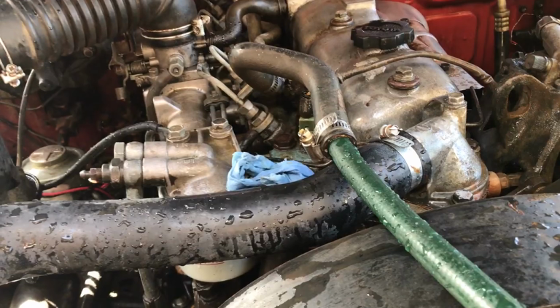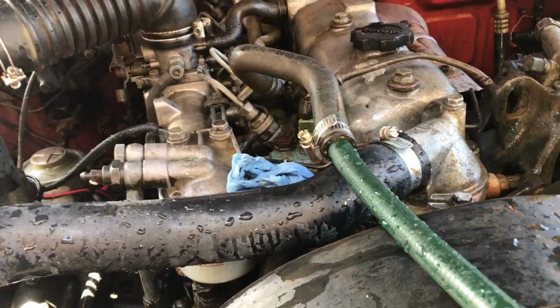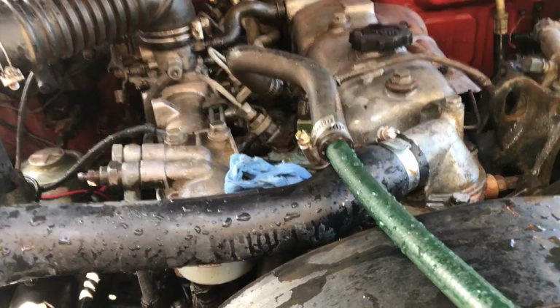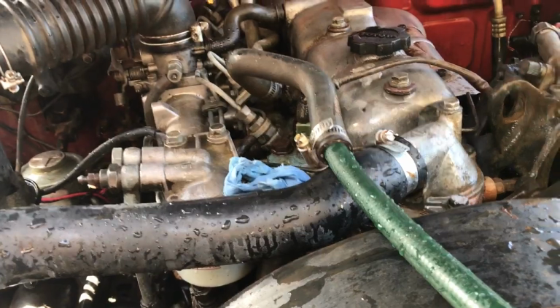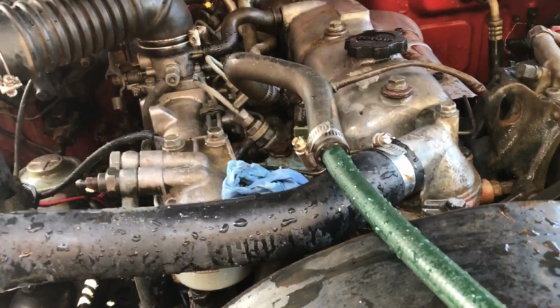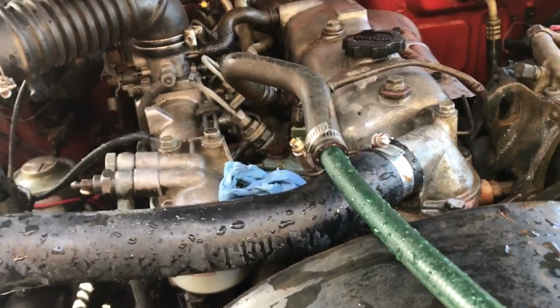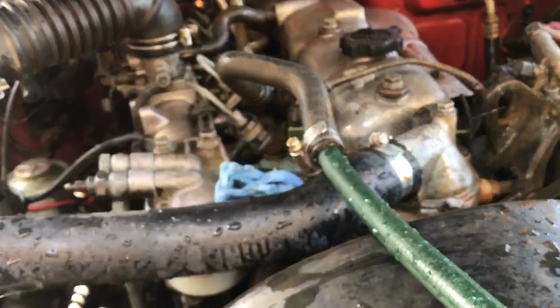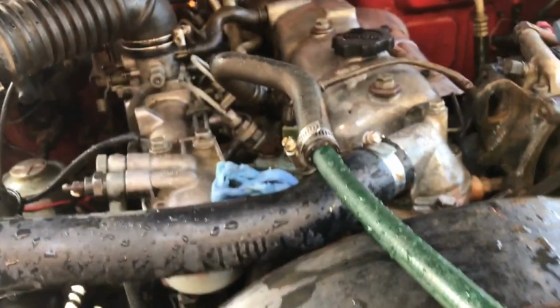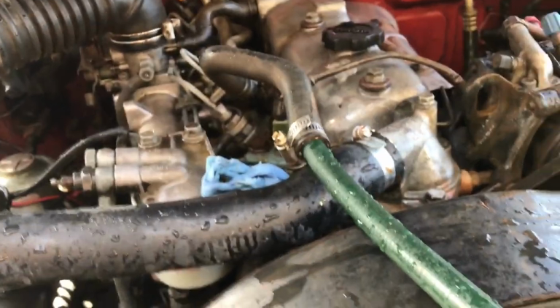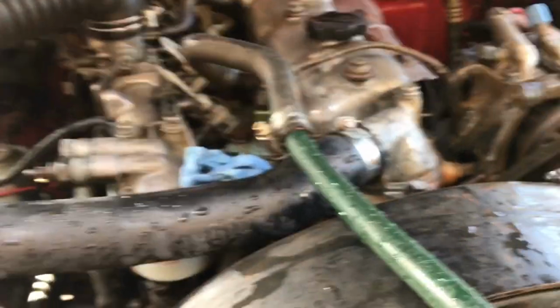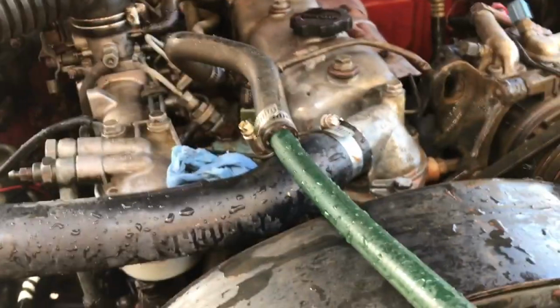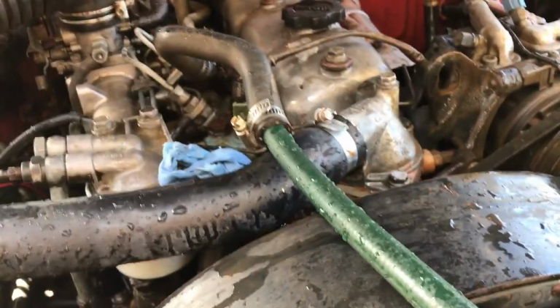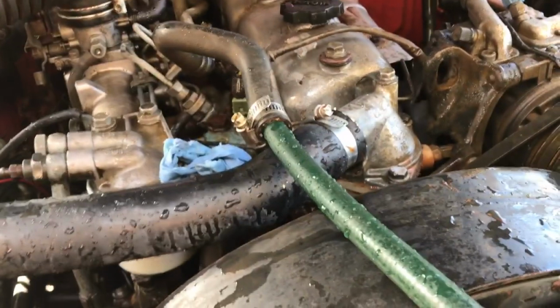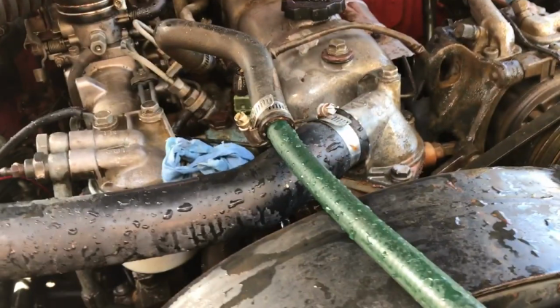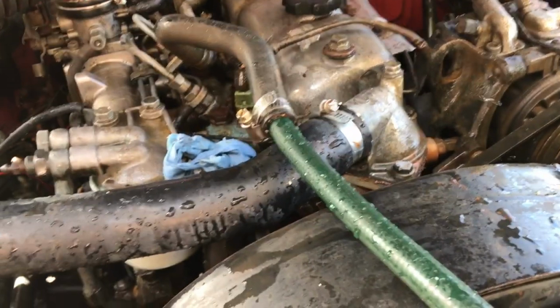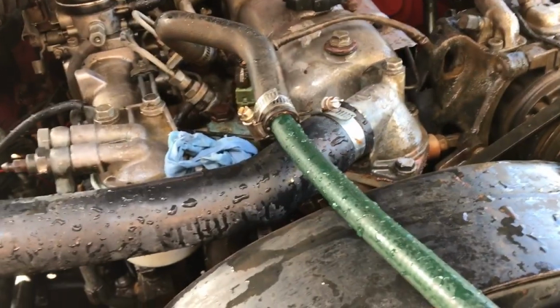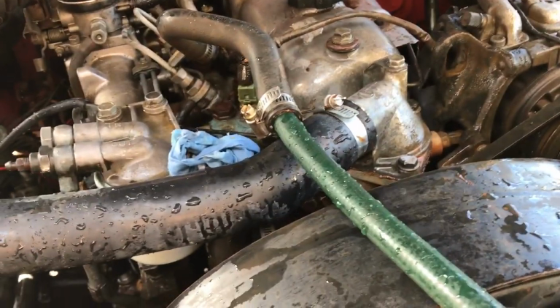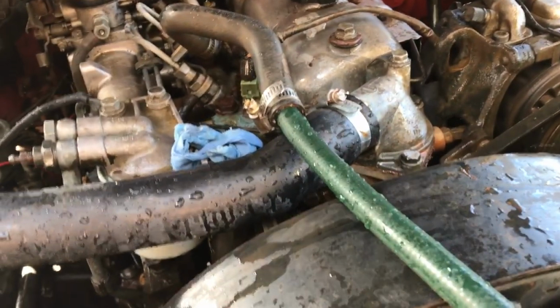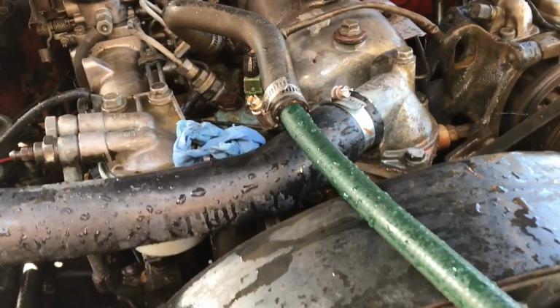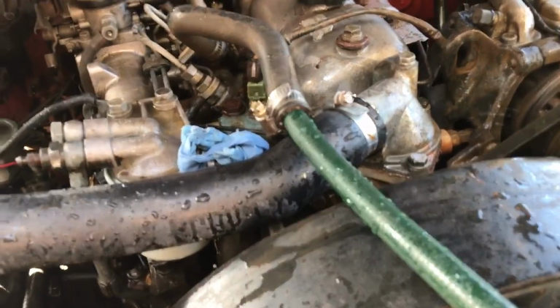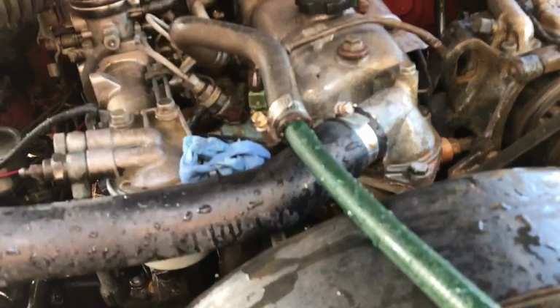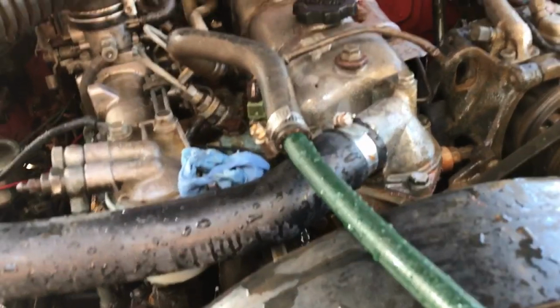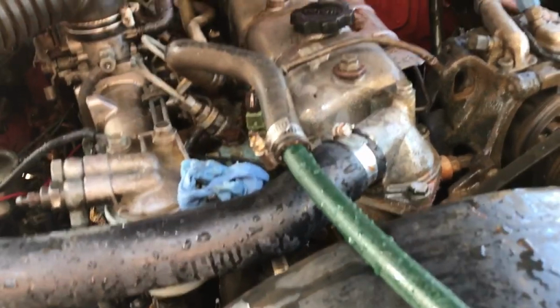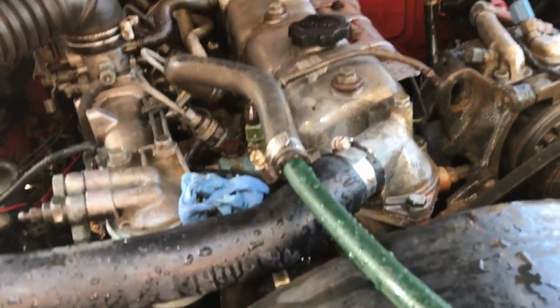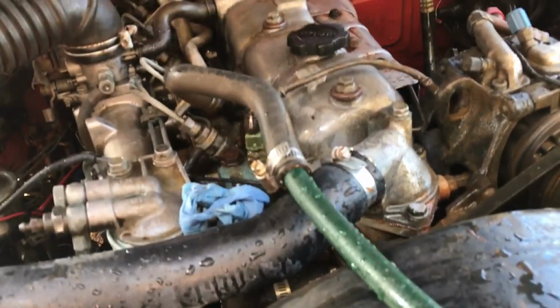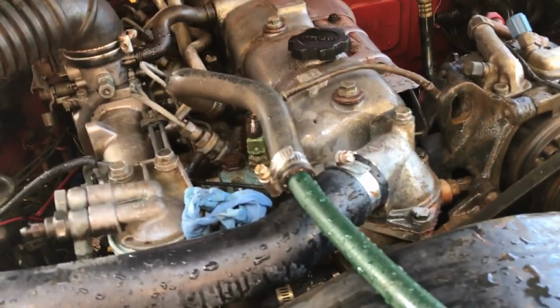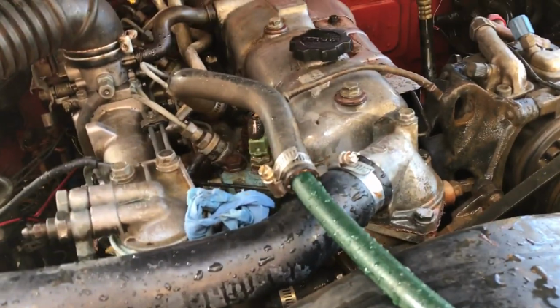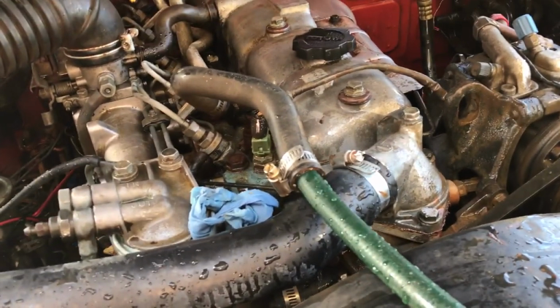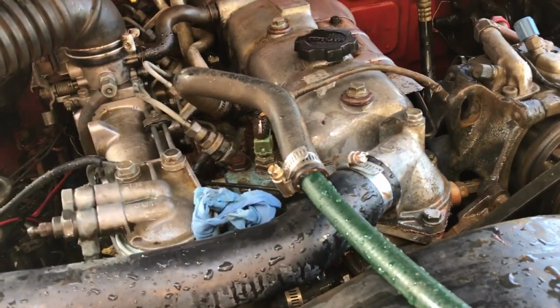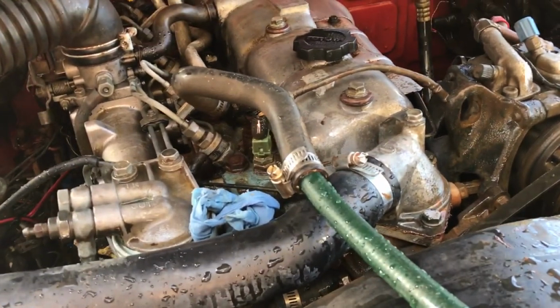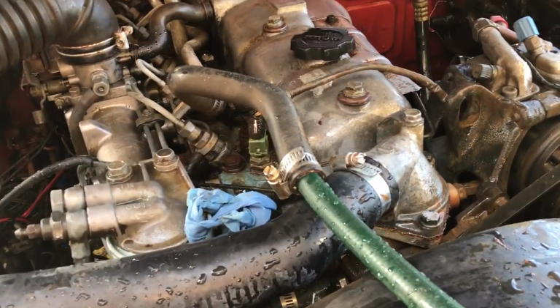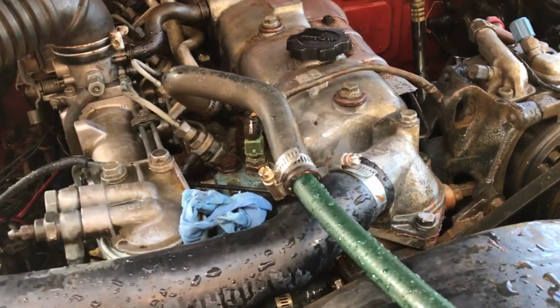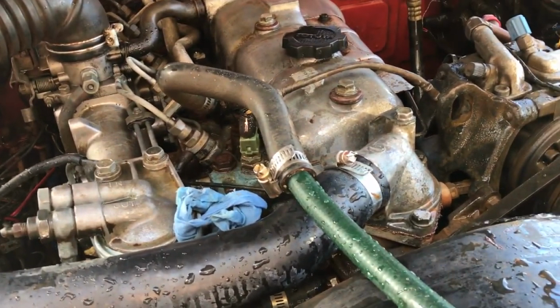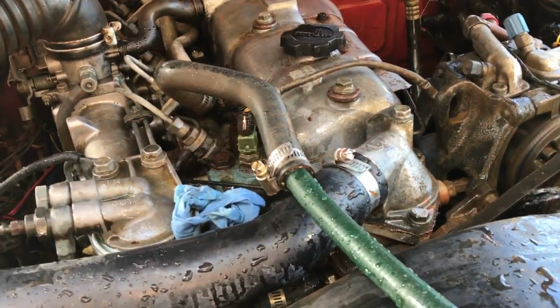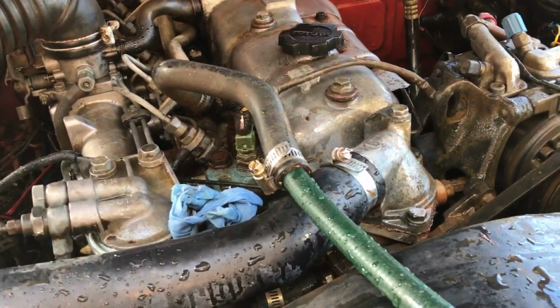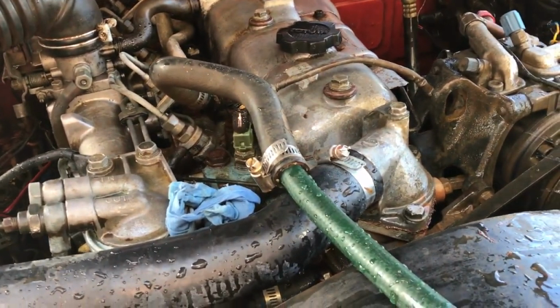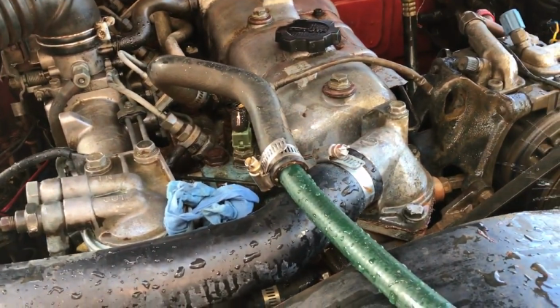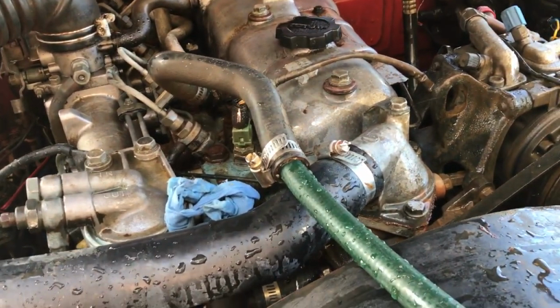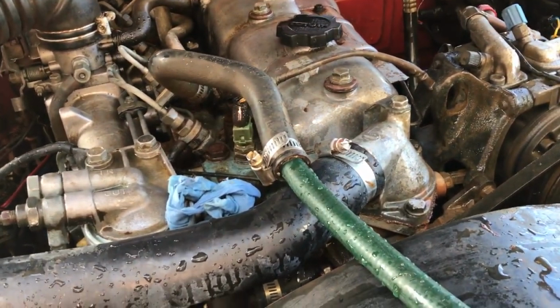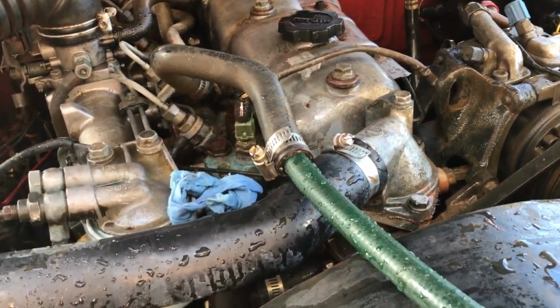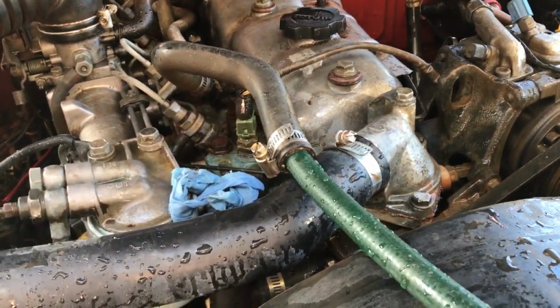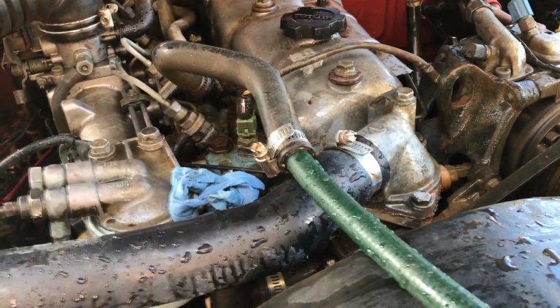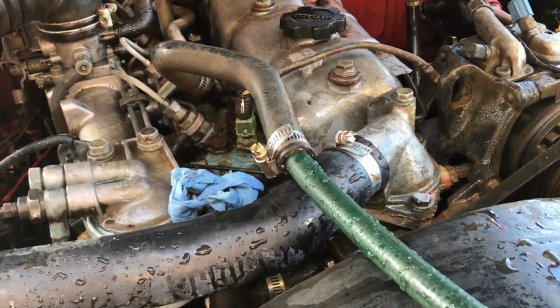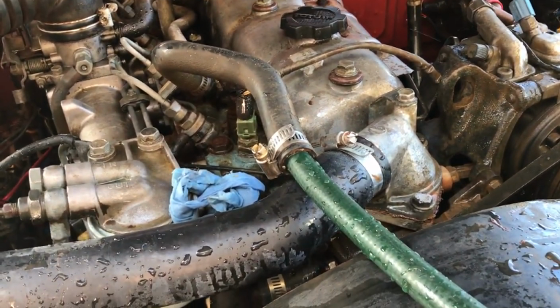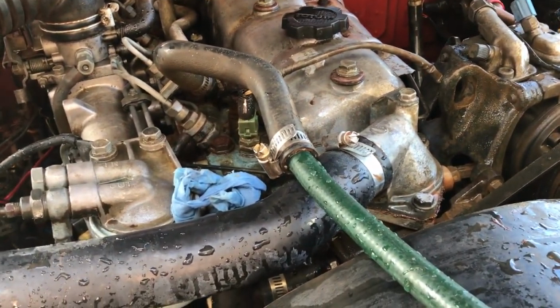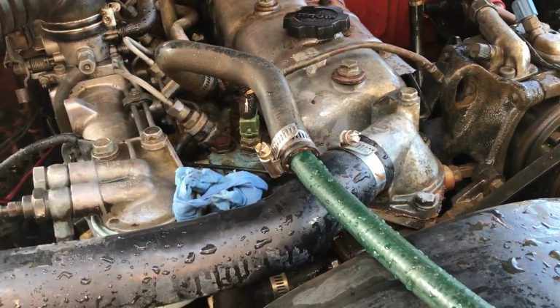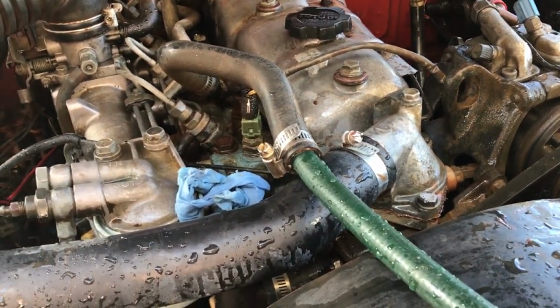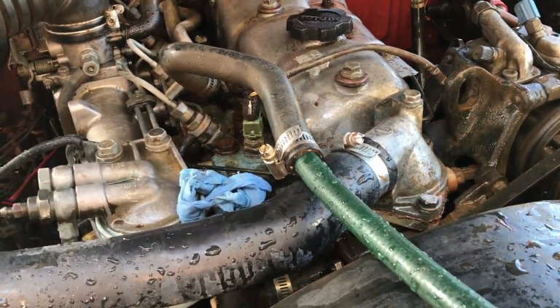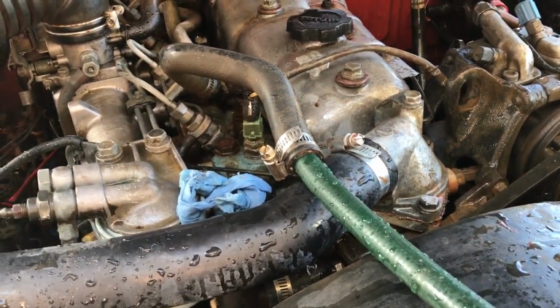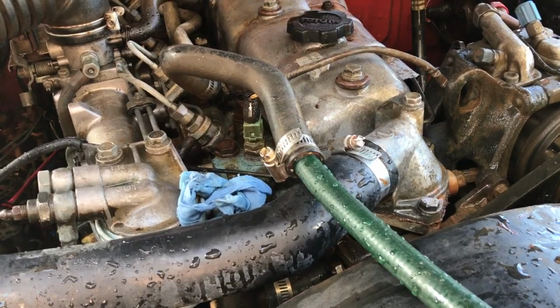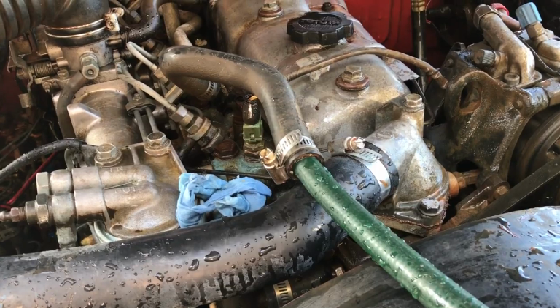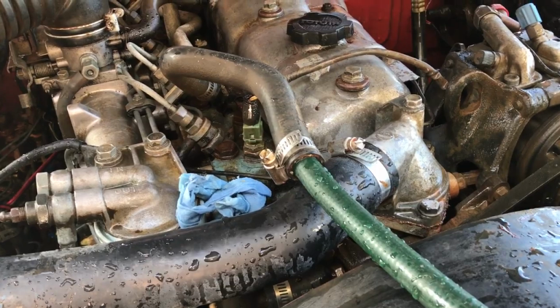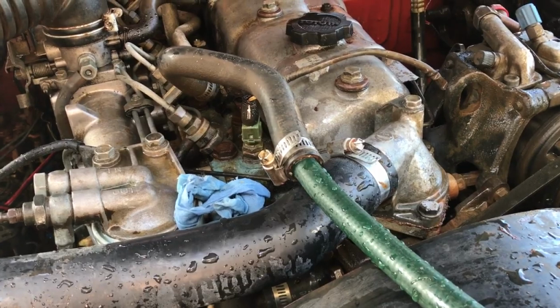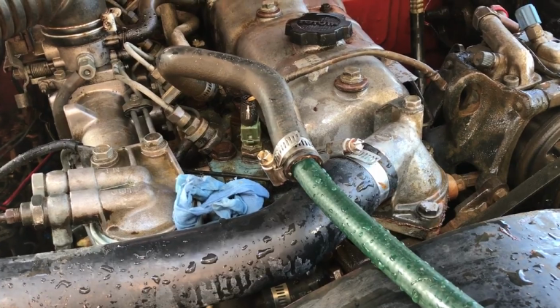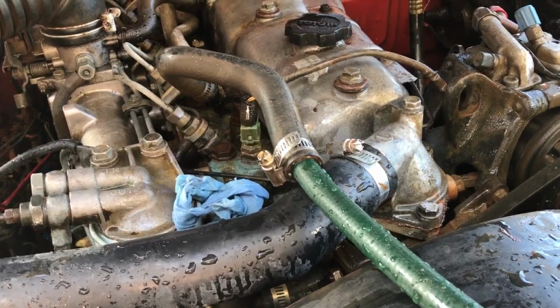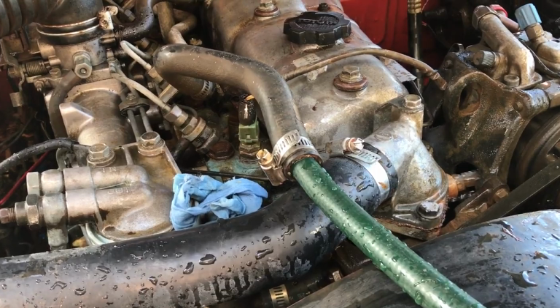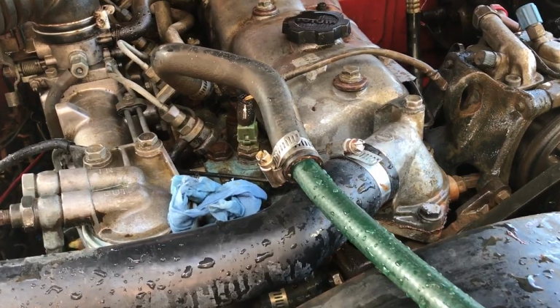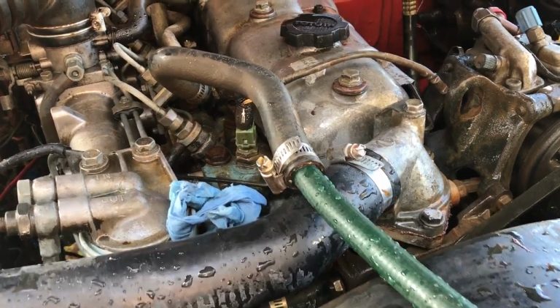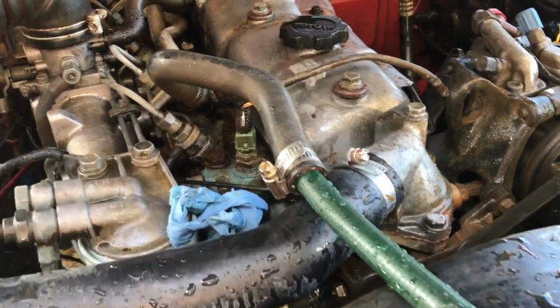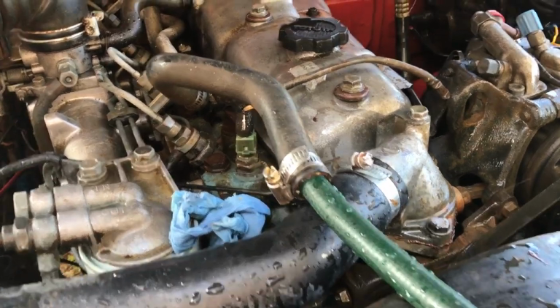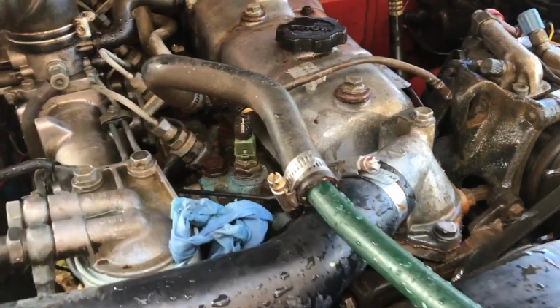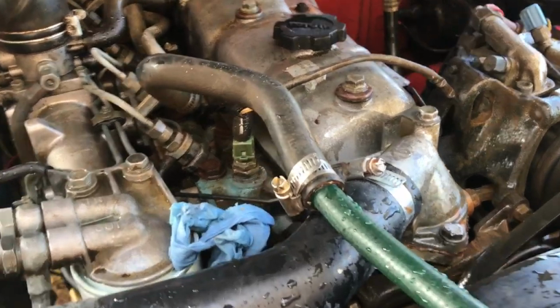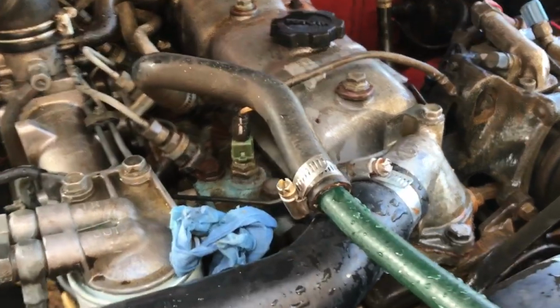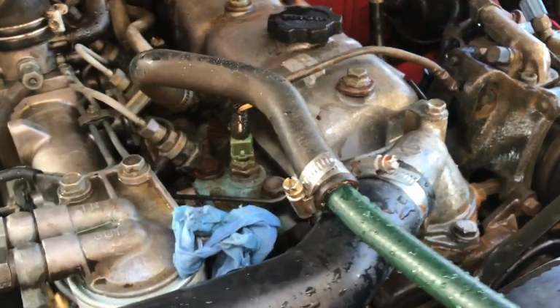G'day folks, this is just a quick video on the most effective way to flush a 2H engine.